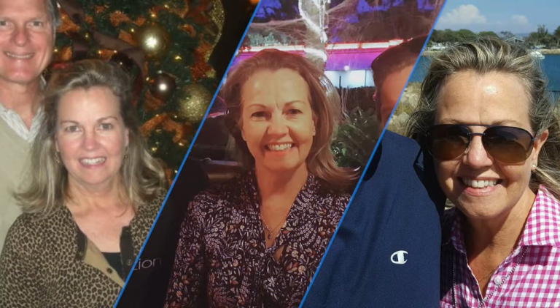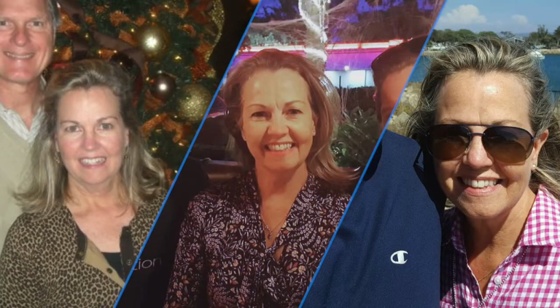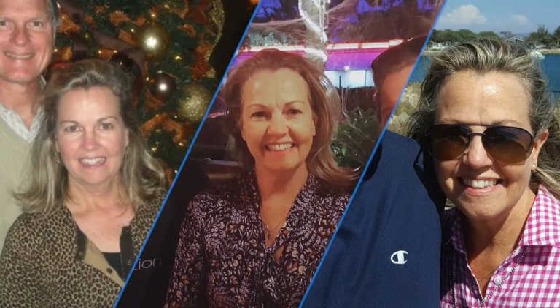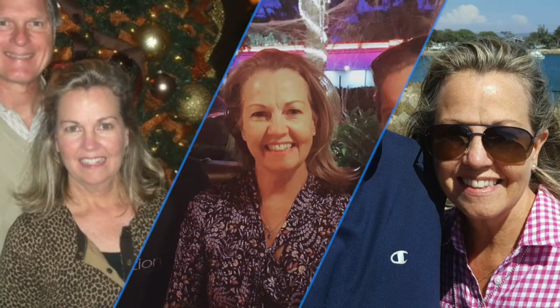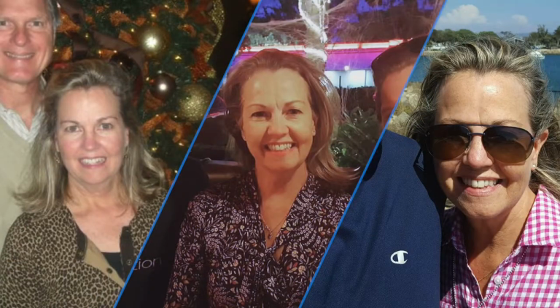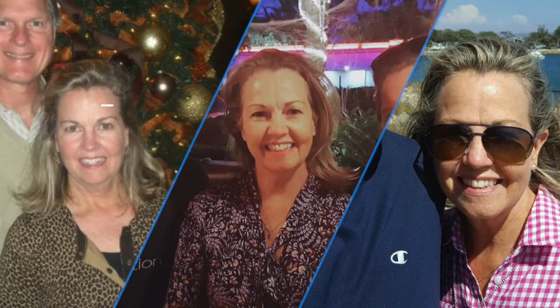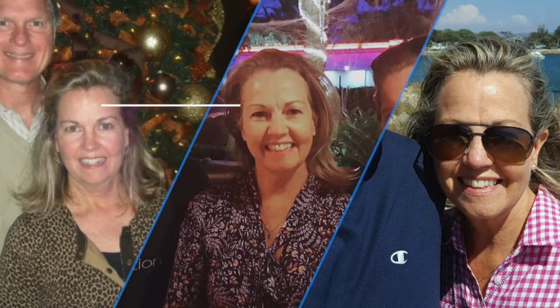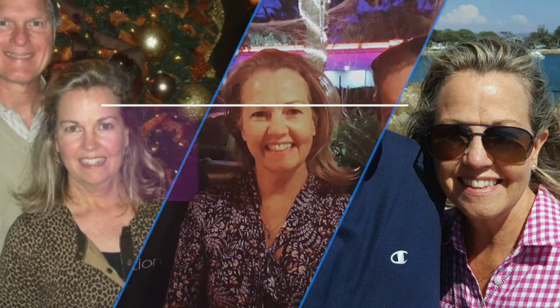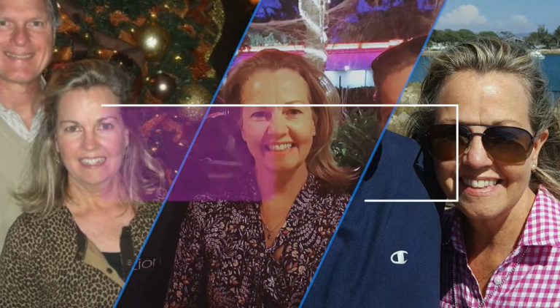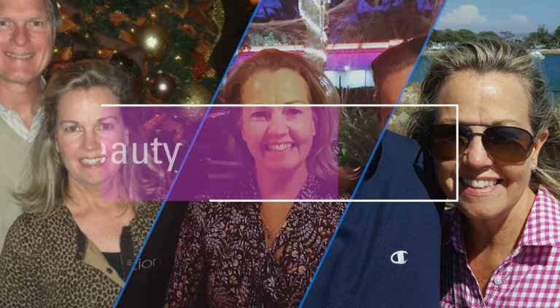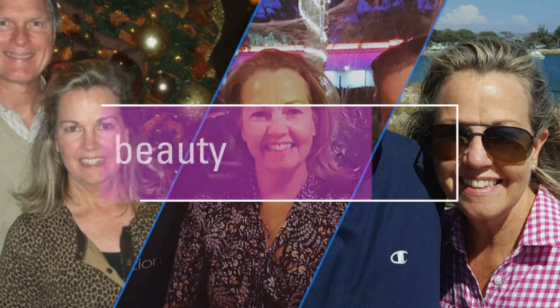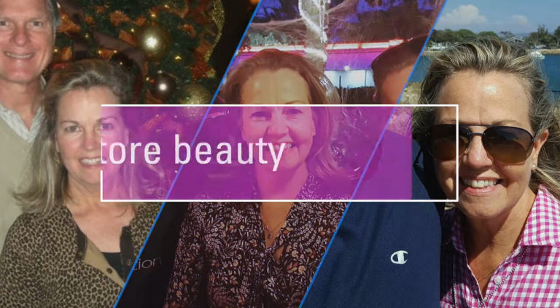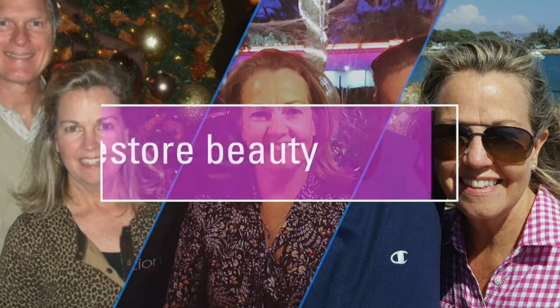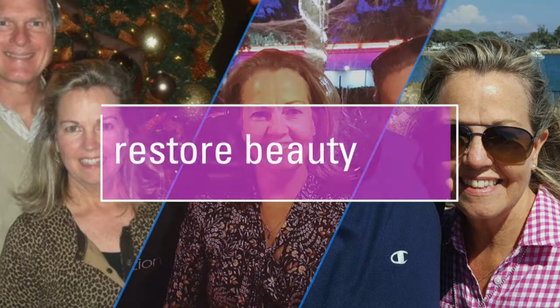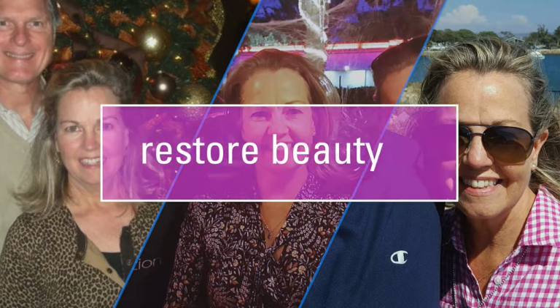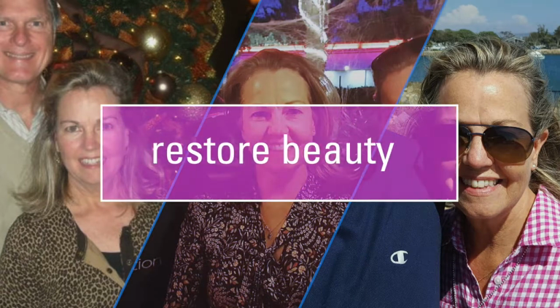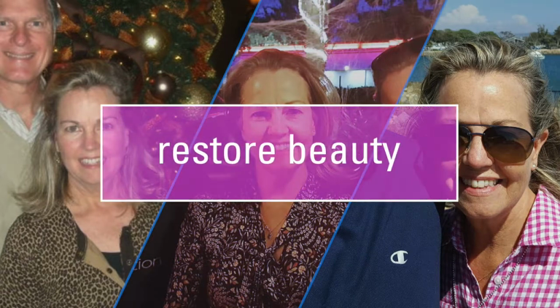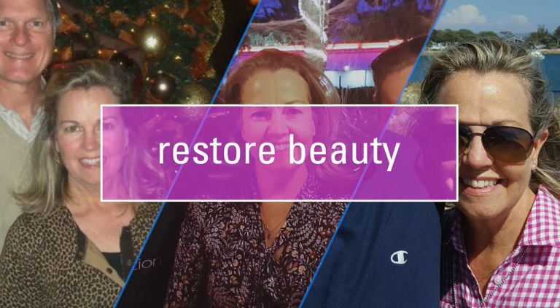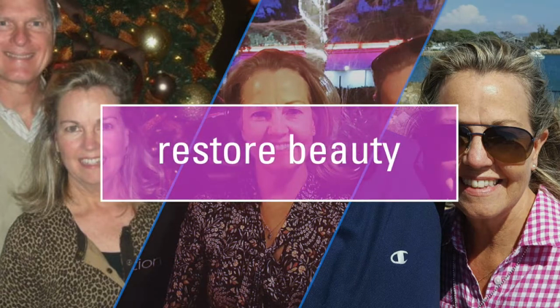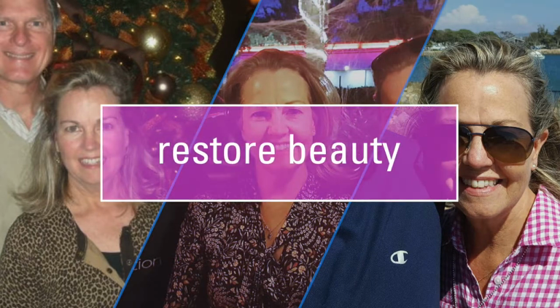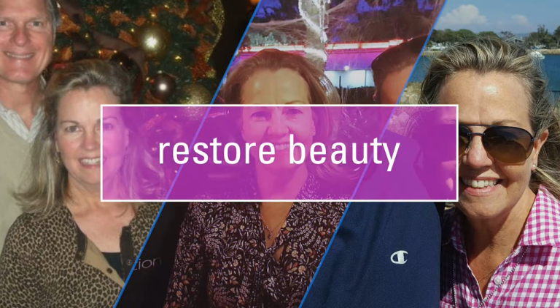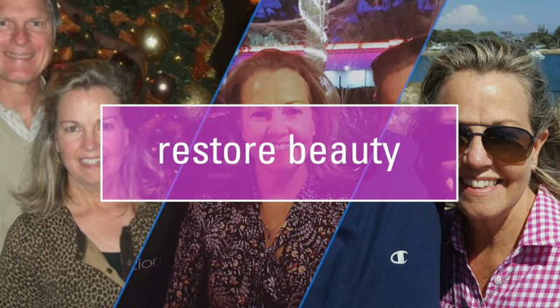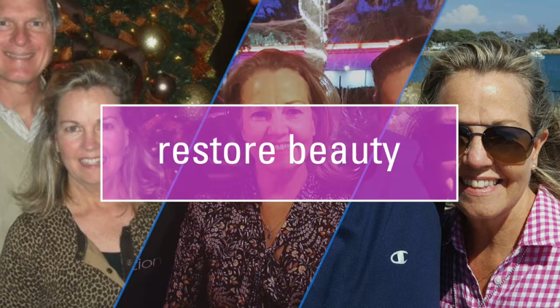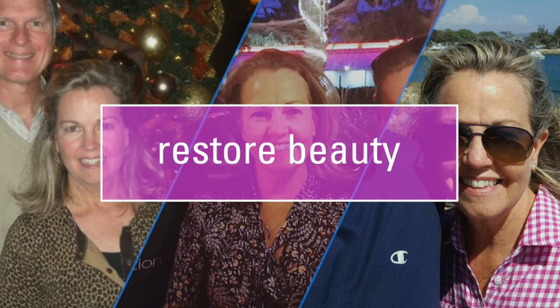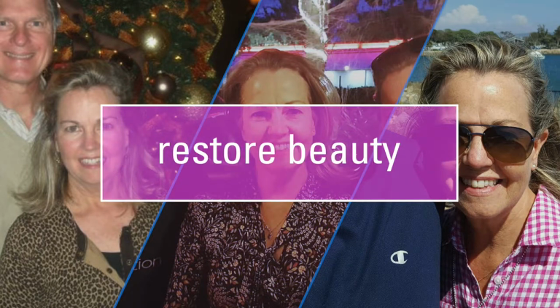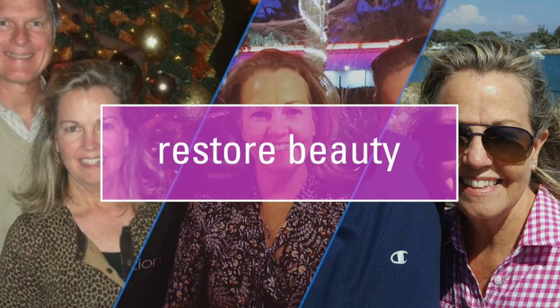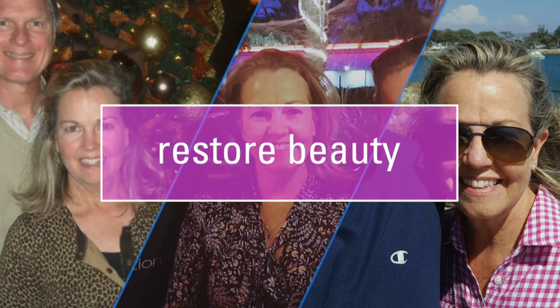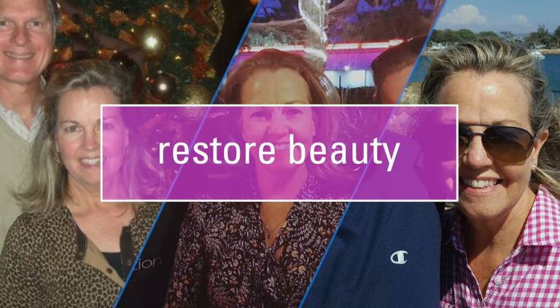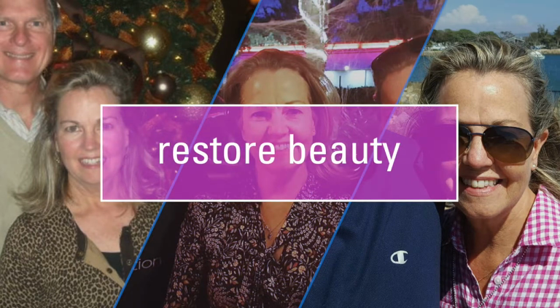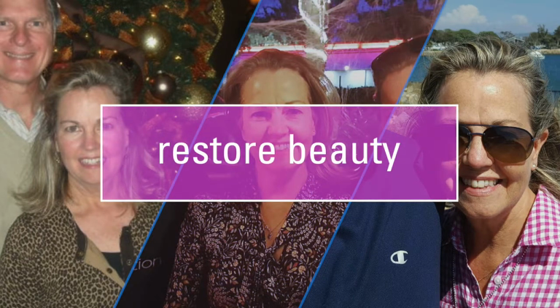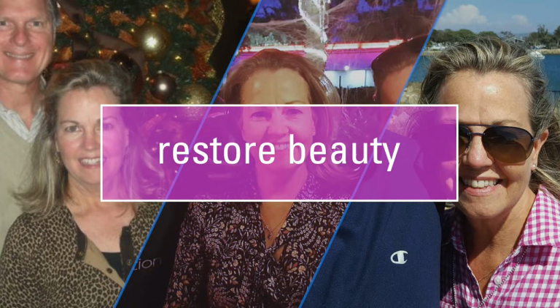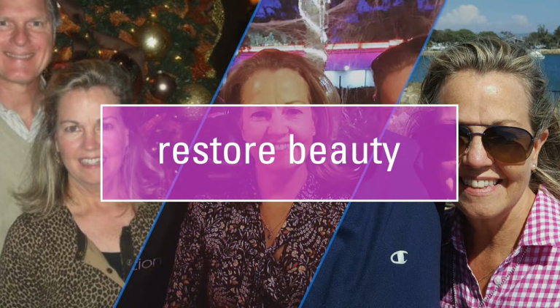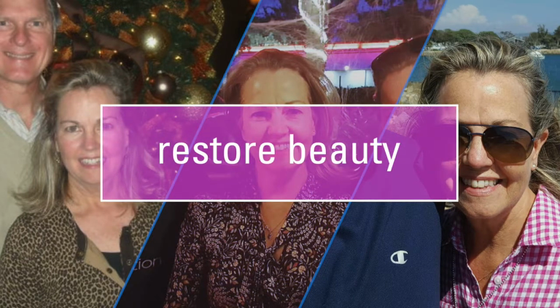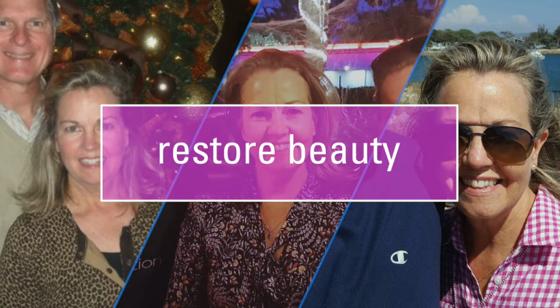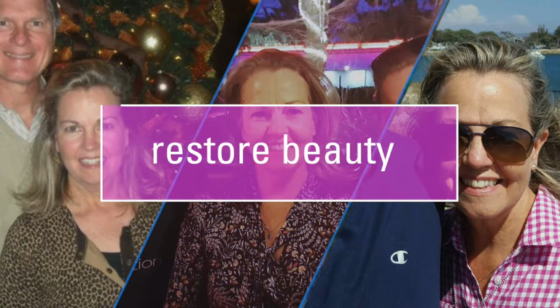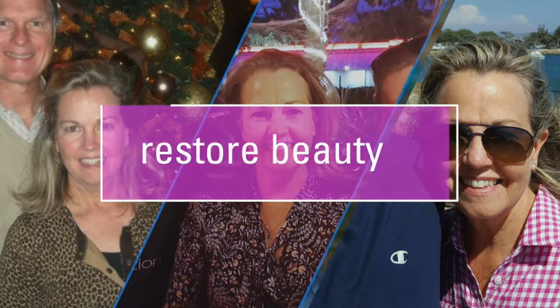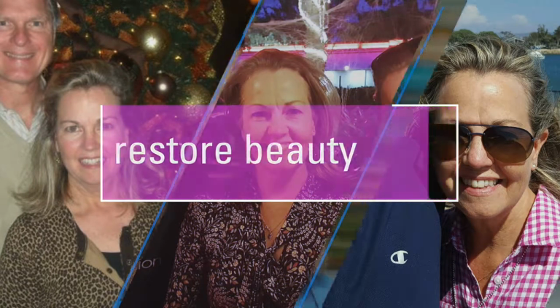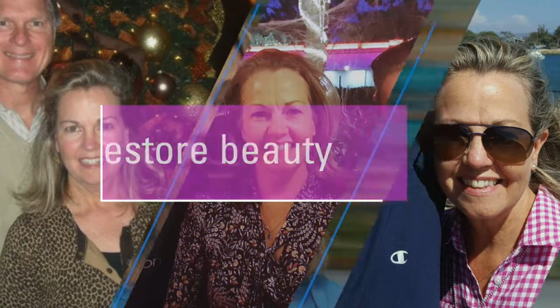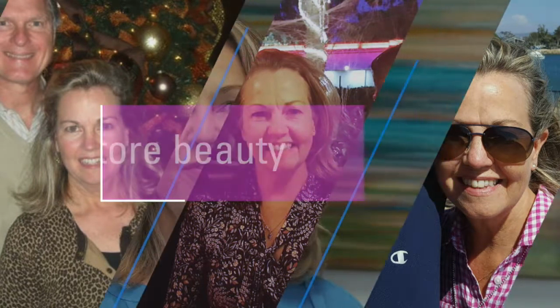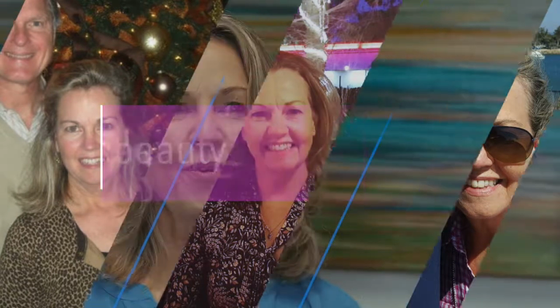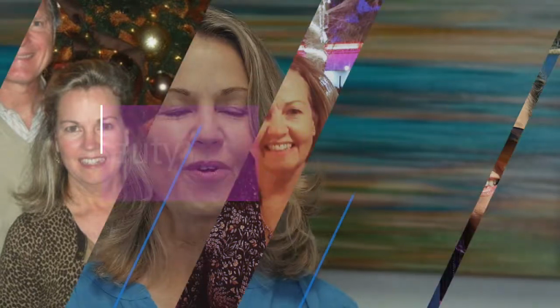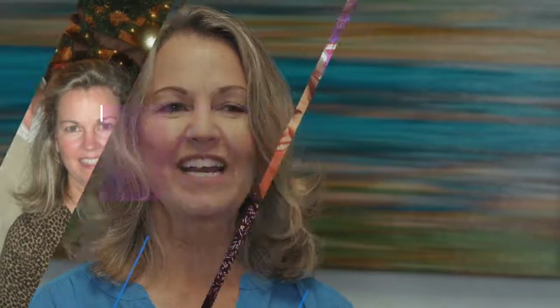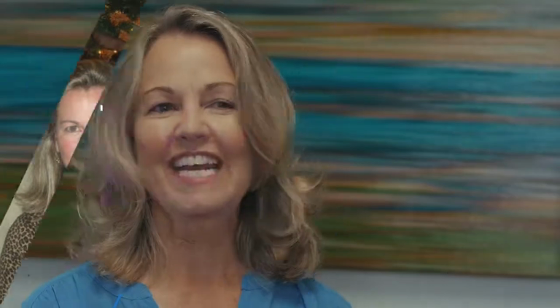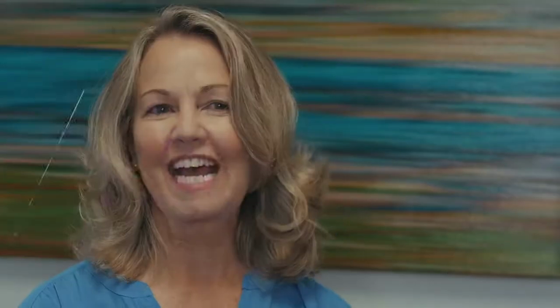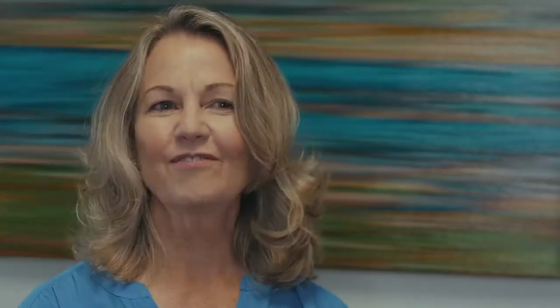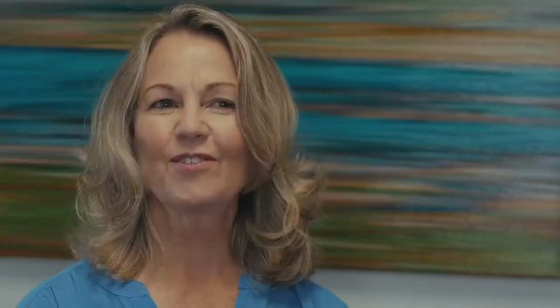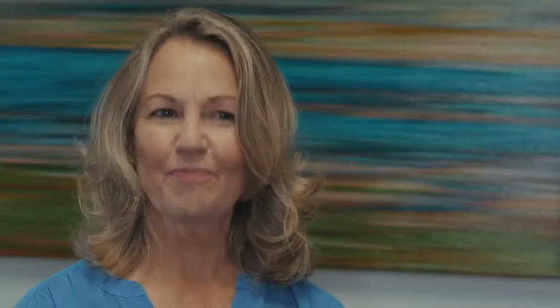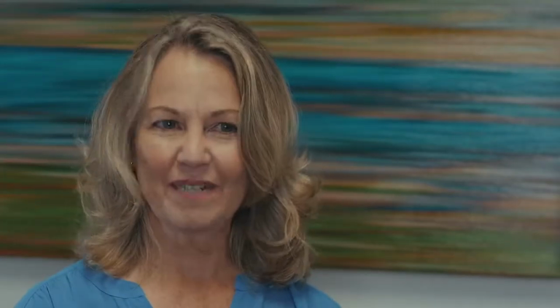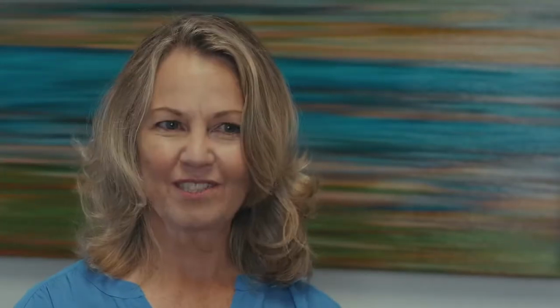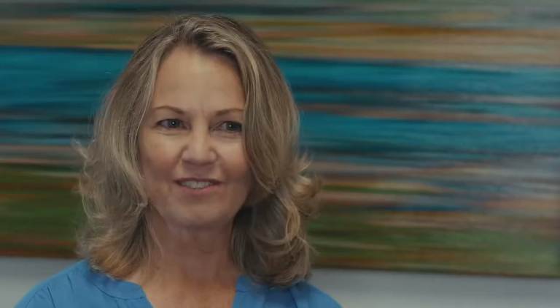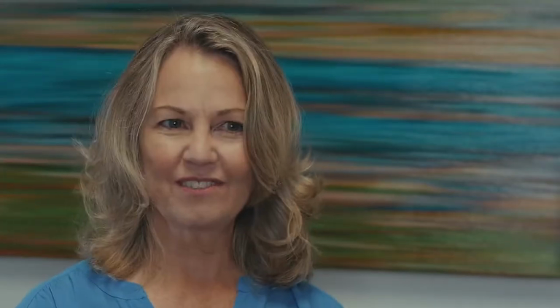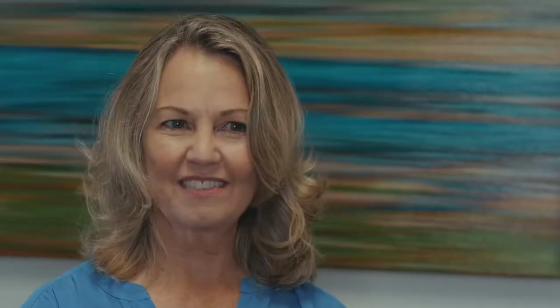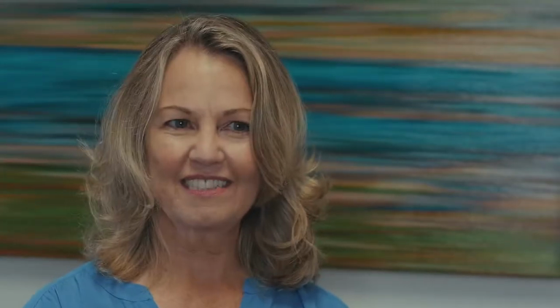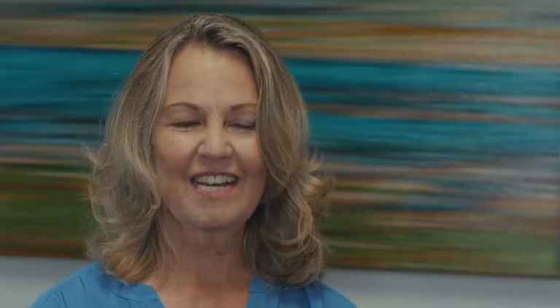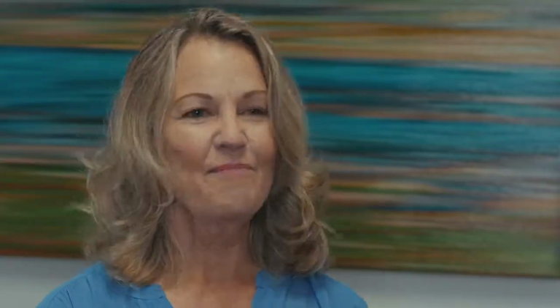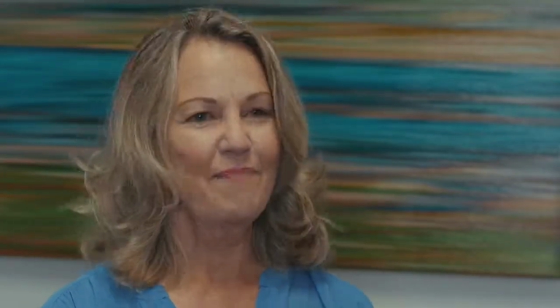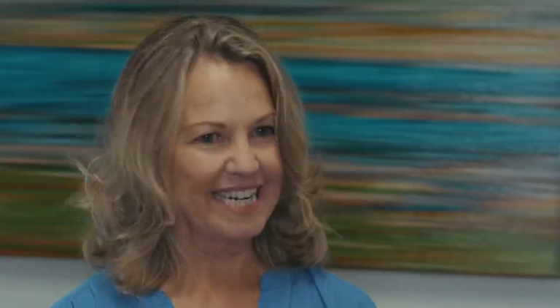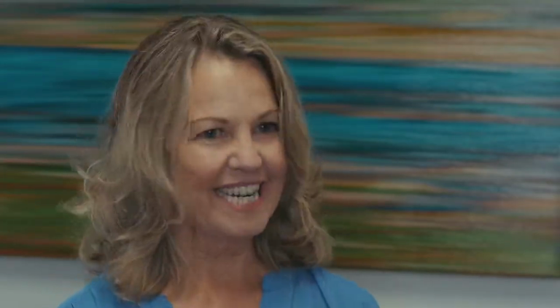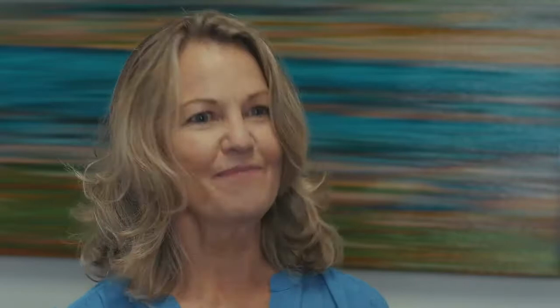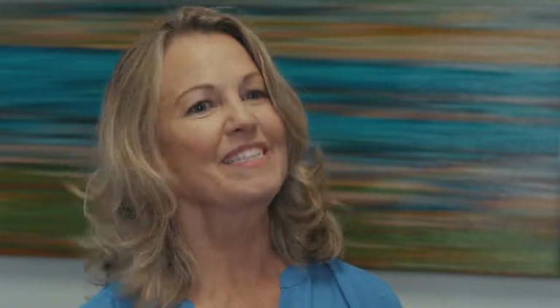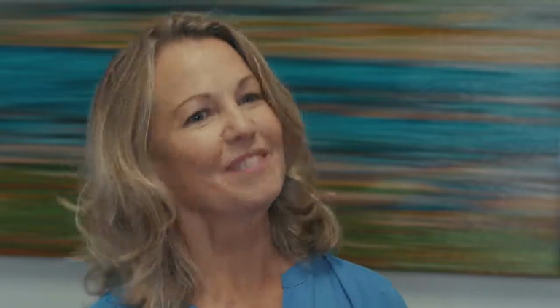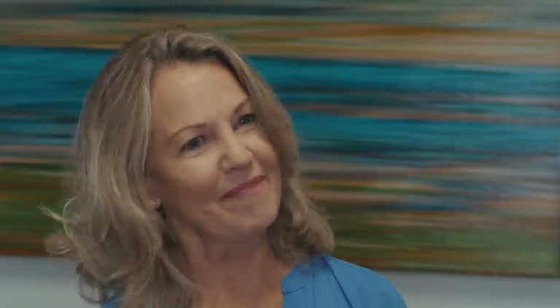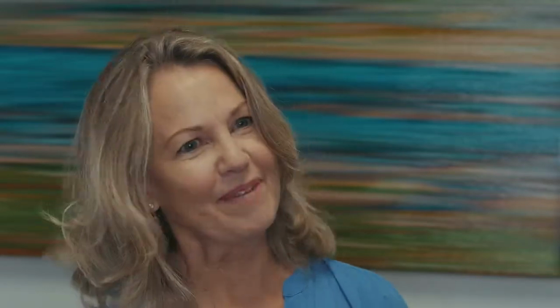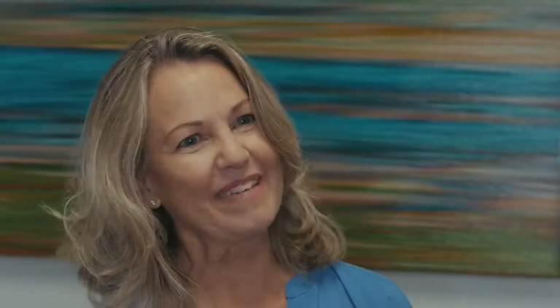One more thing — when you come in, ask them to show you my before and after pictures. My name is Mimi.